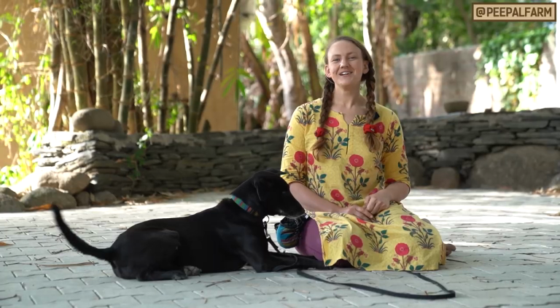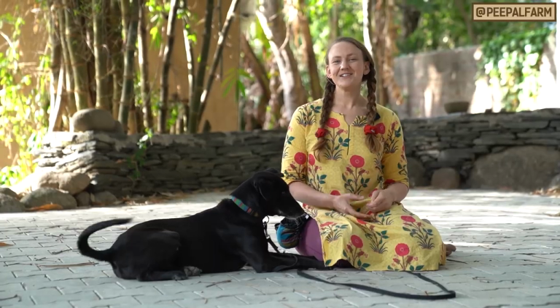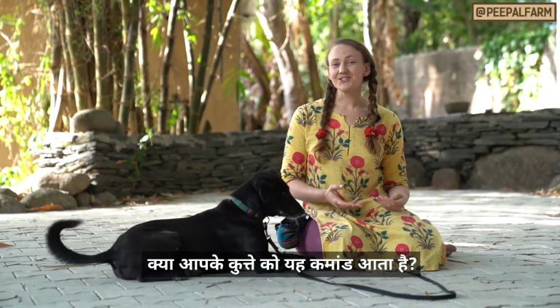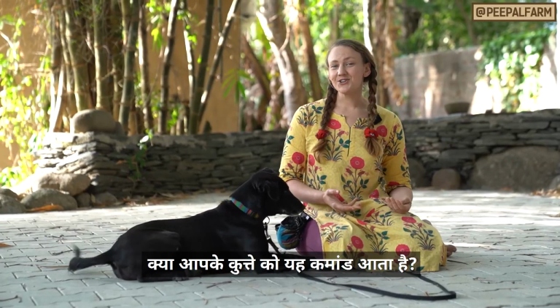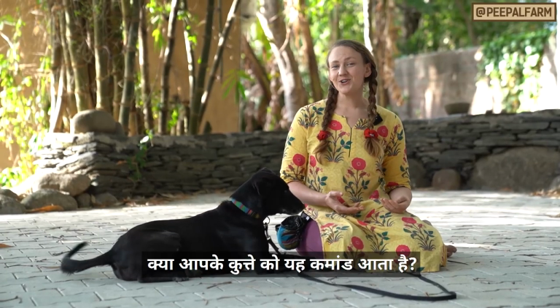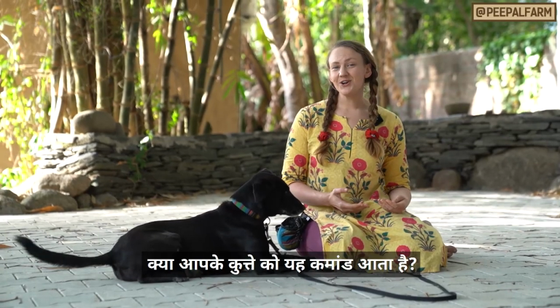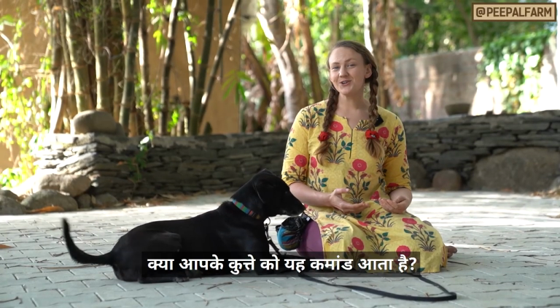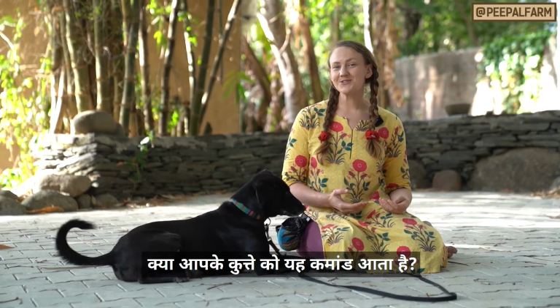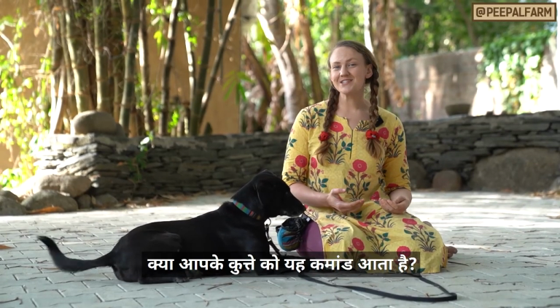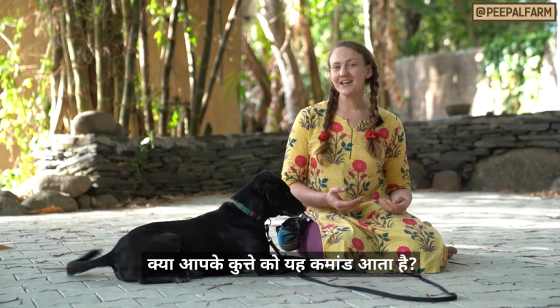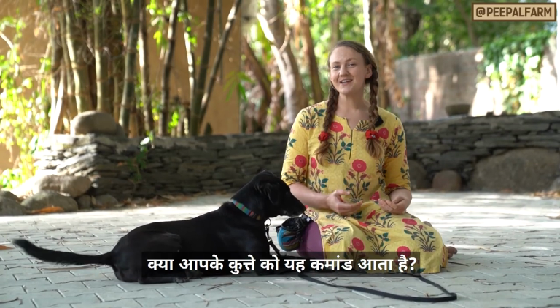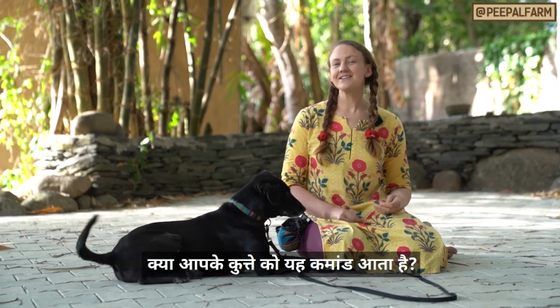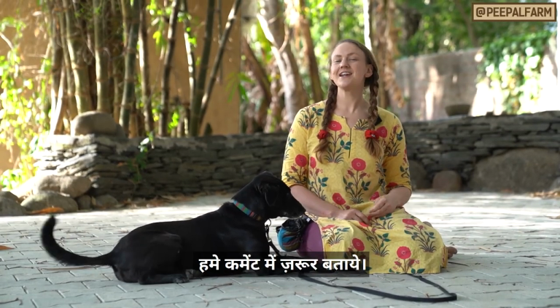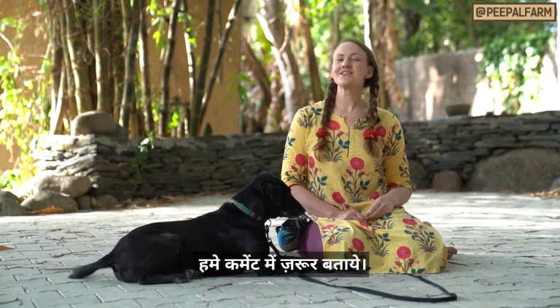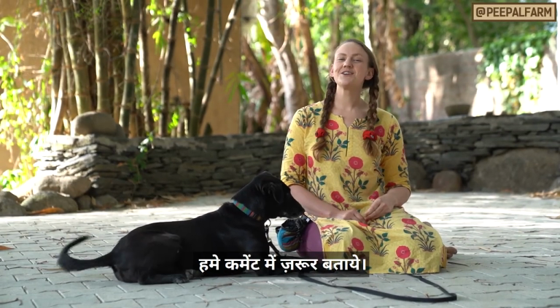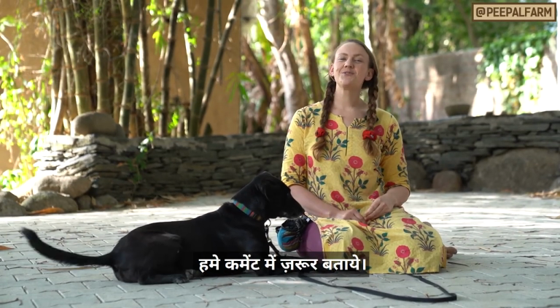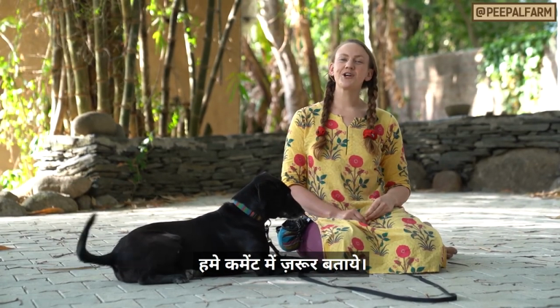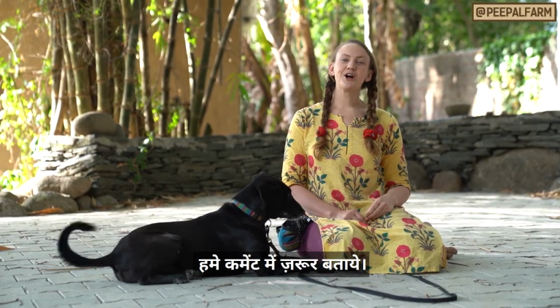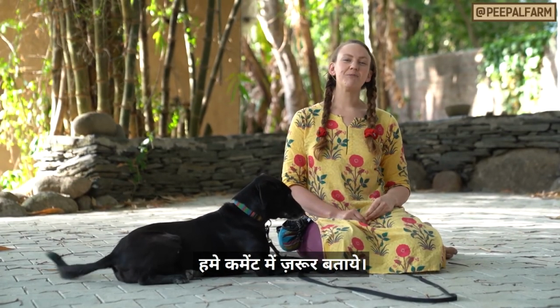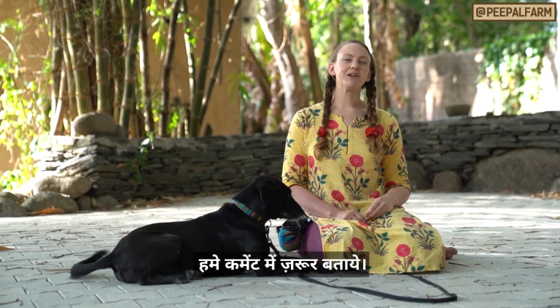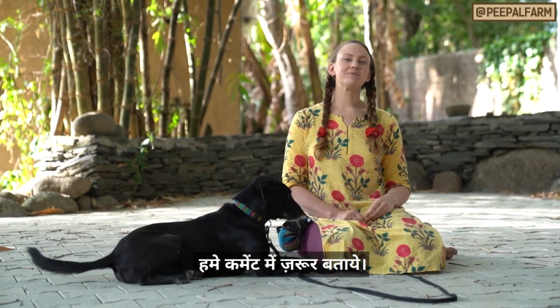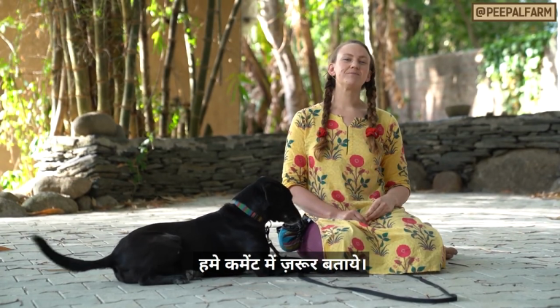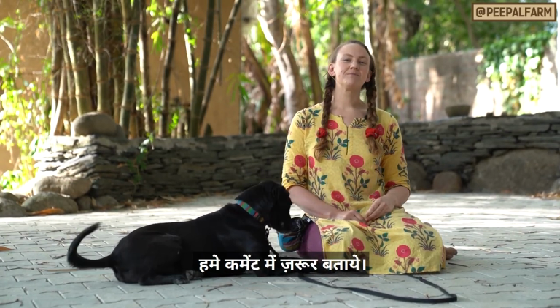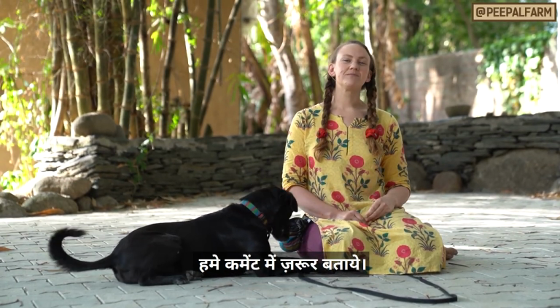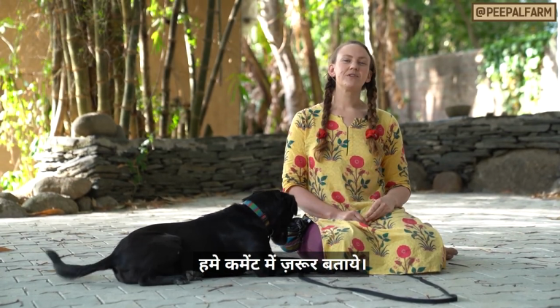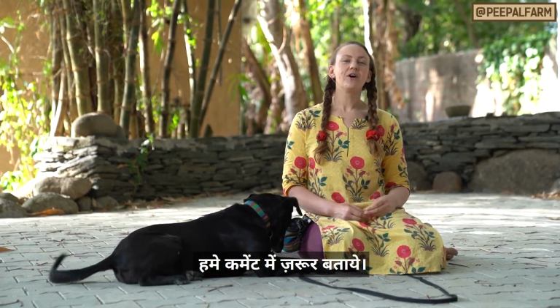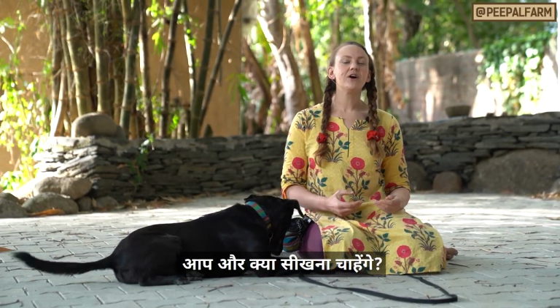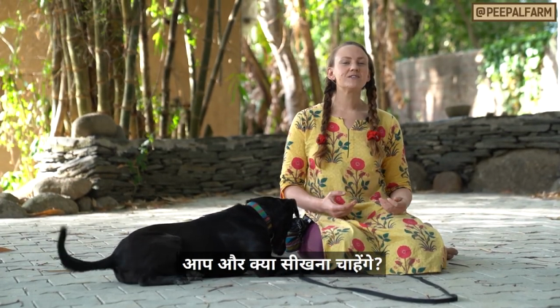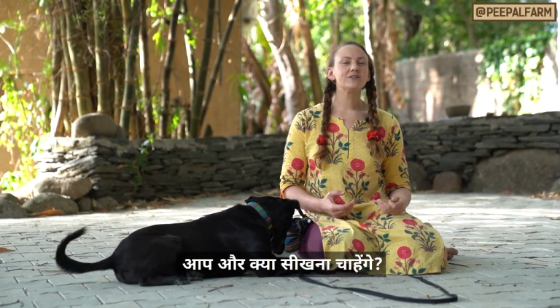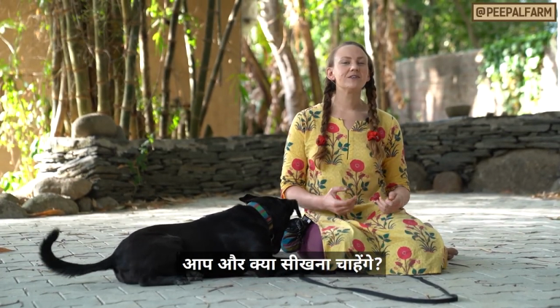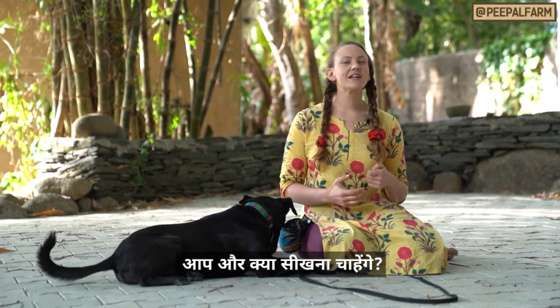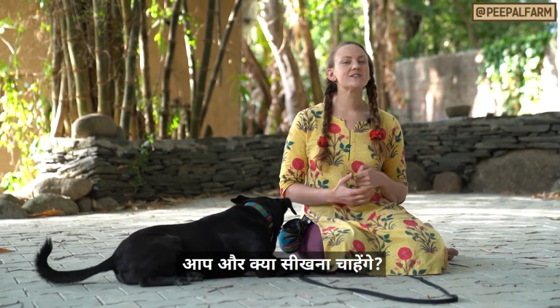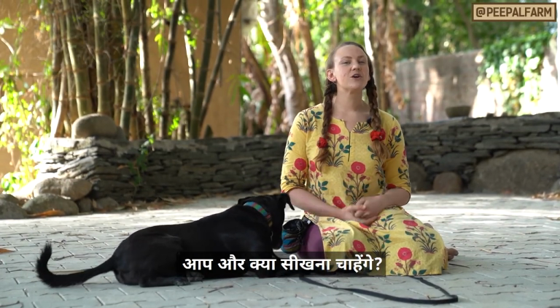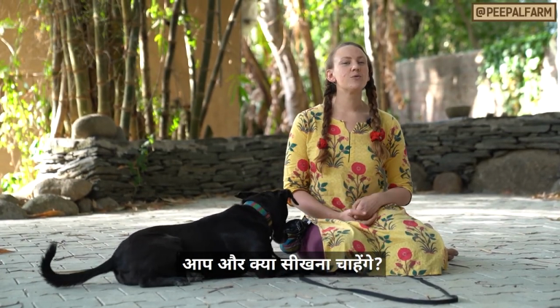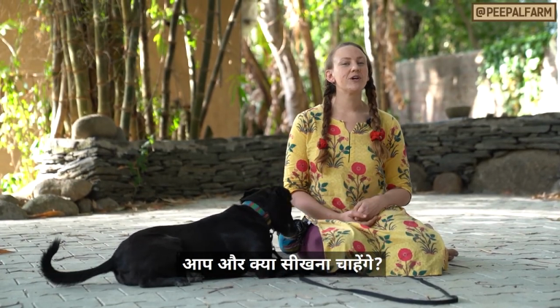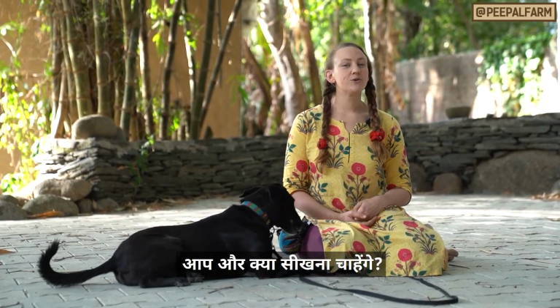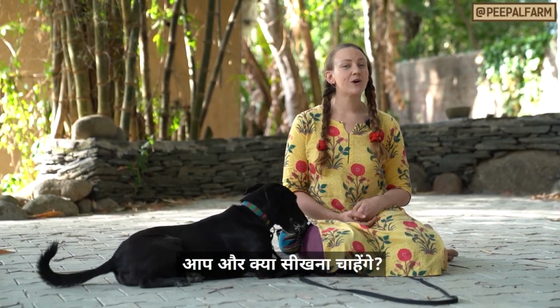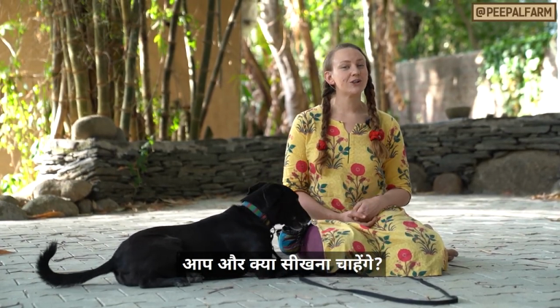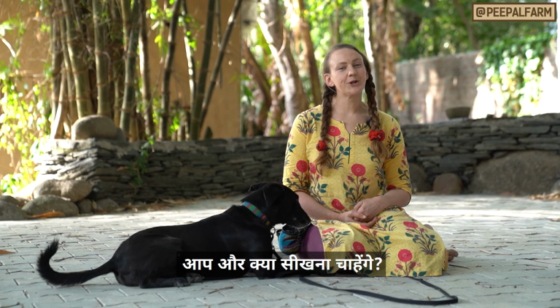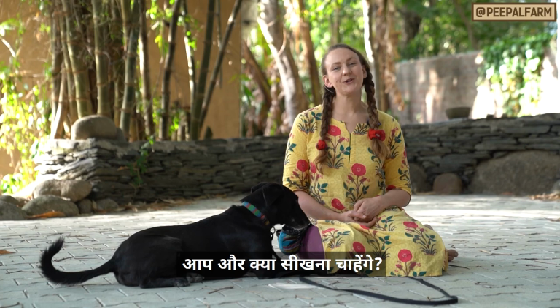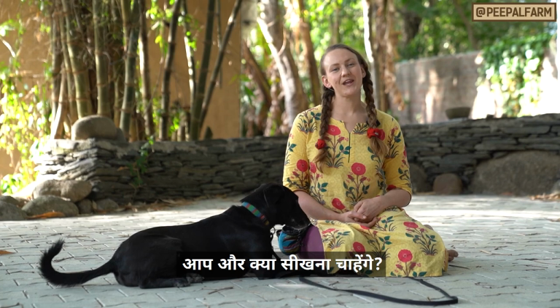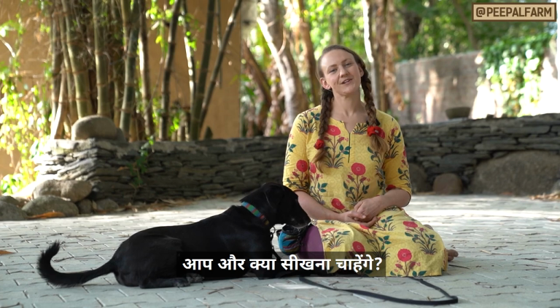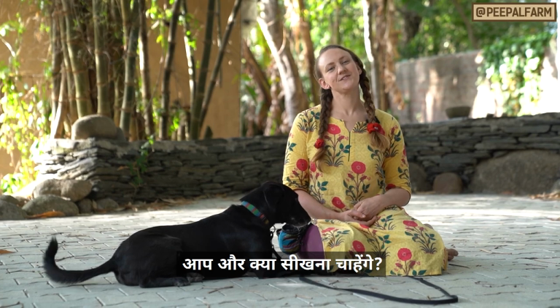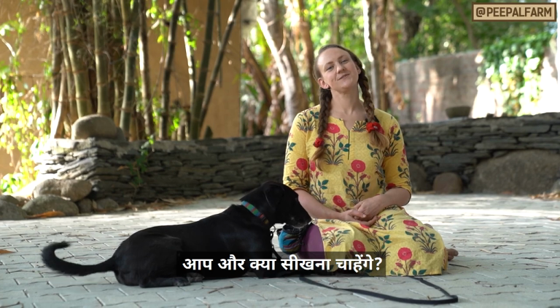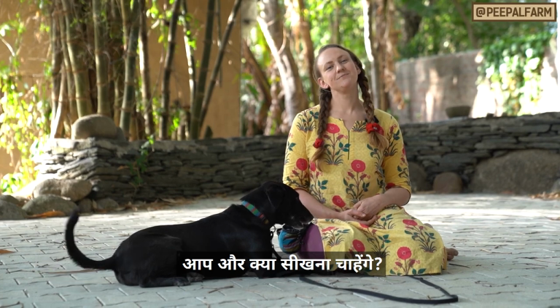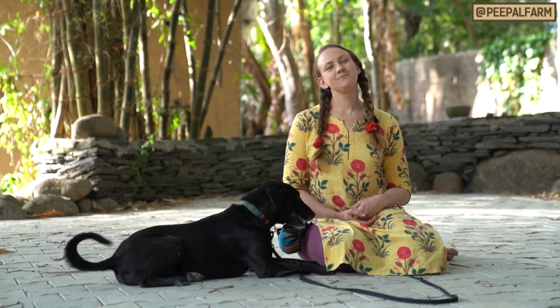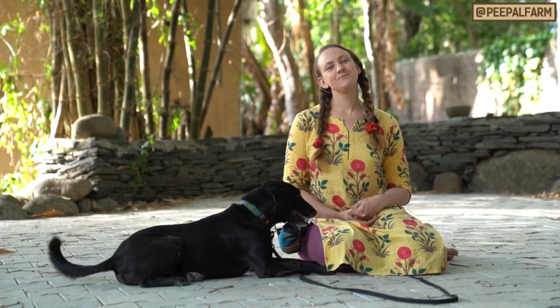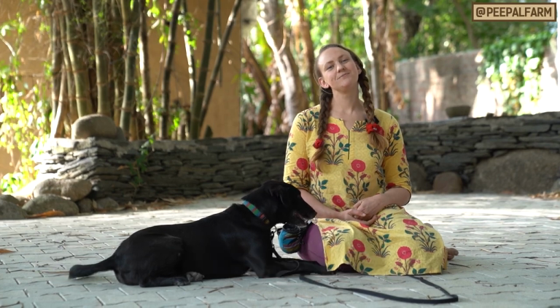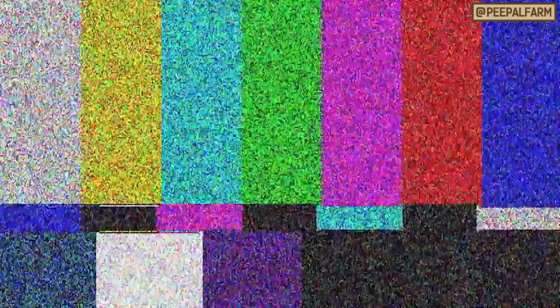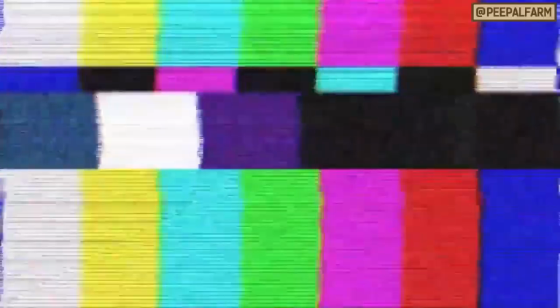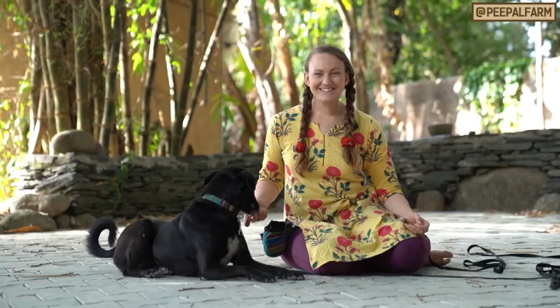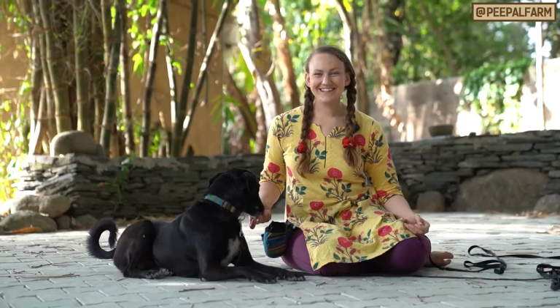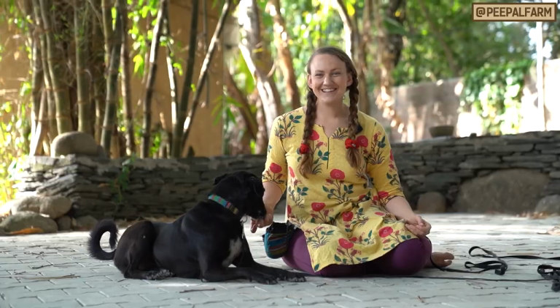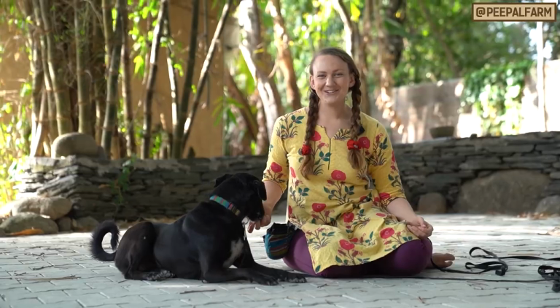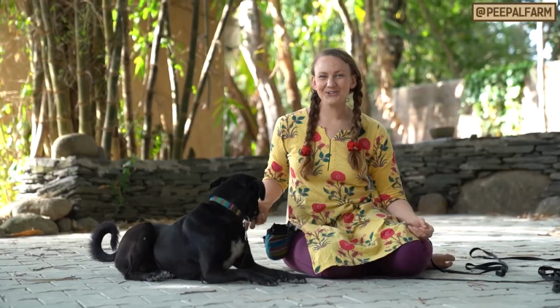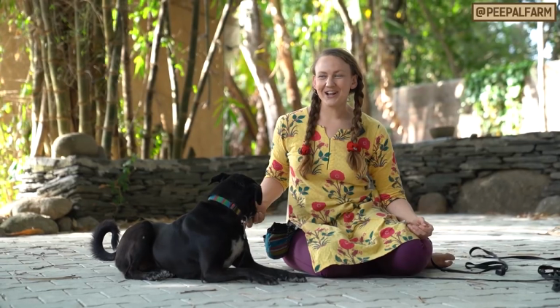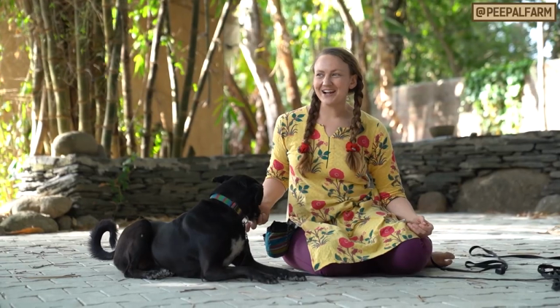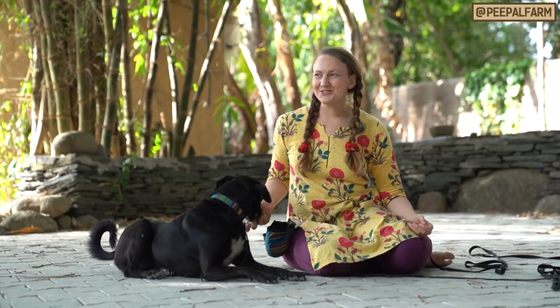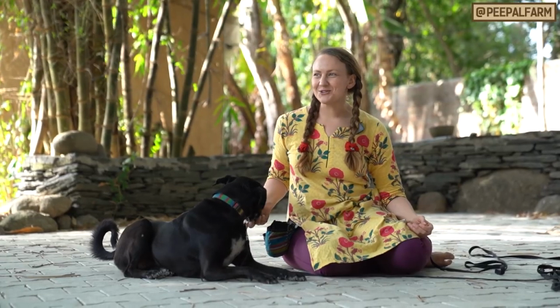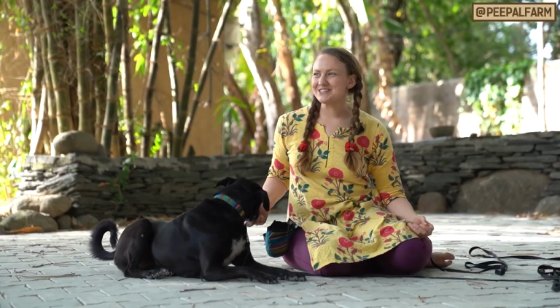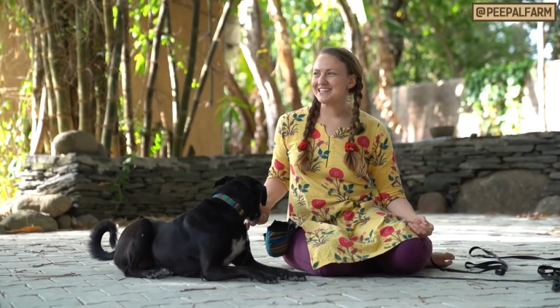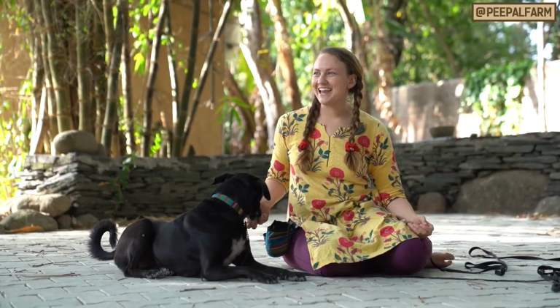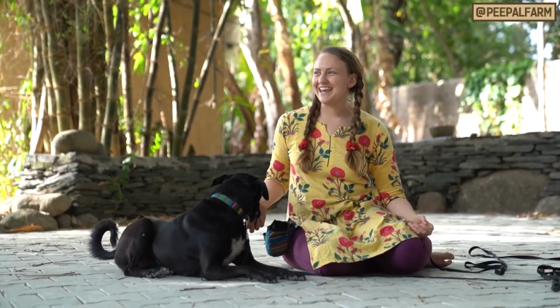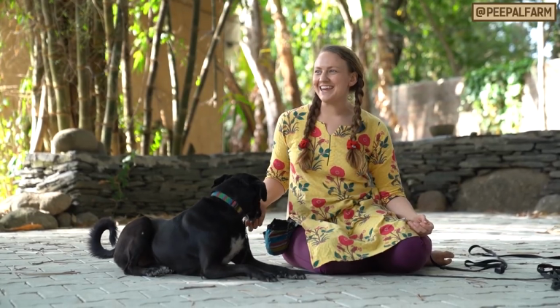Does your dog know stay? Let us know in a comment. Also, let us know what you want to learn next.